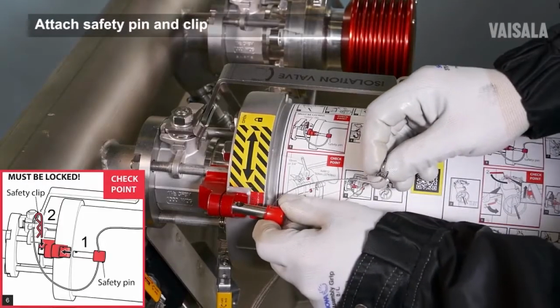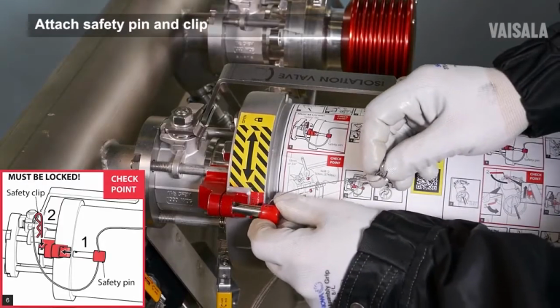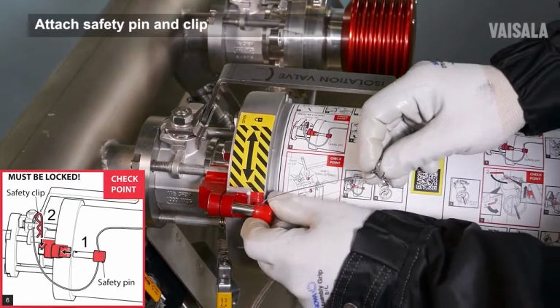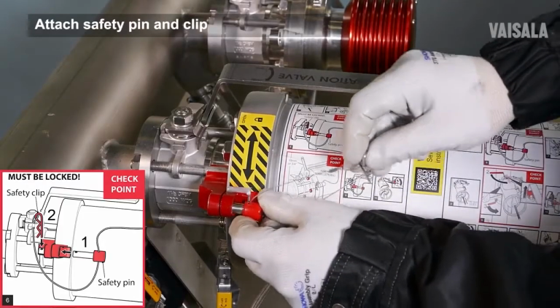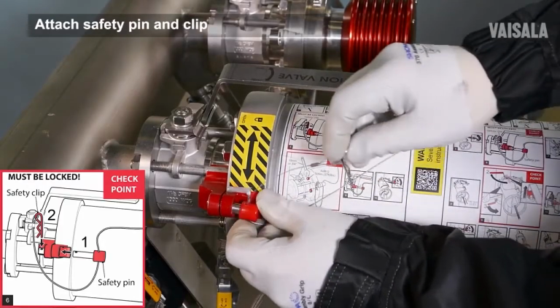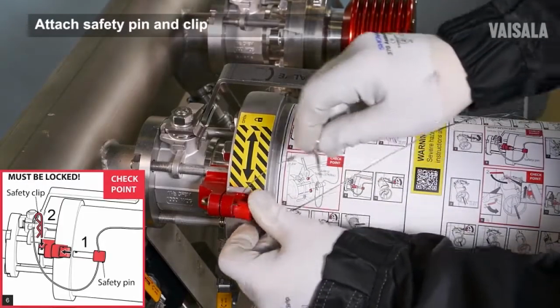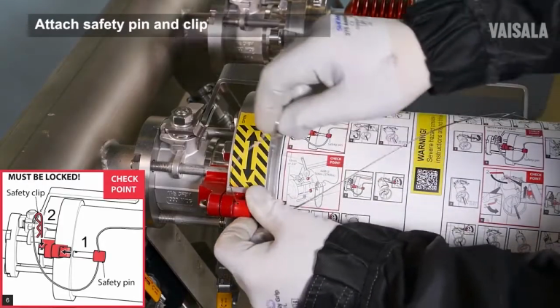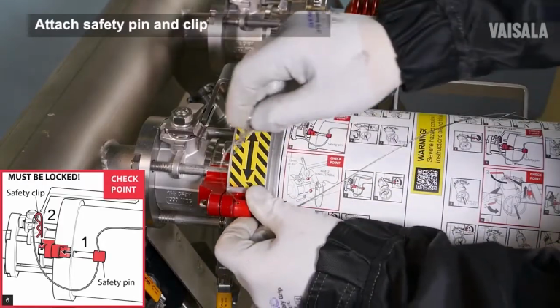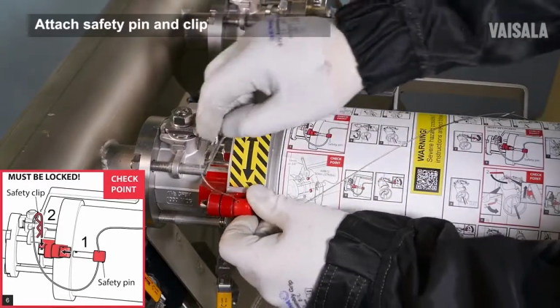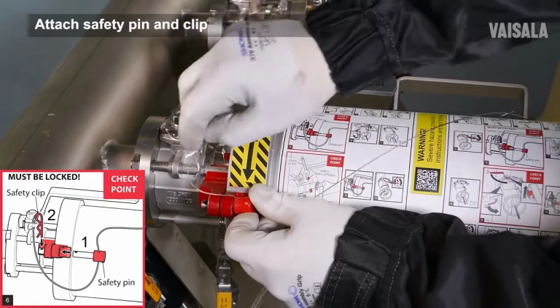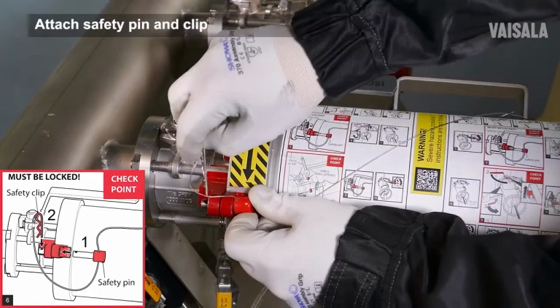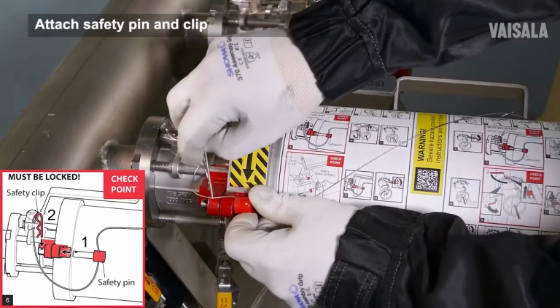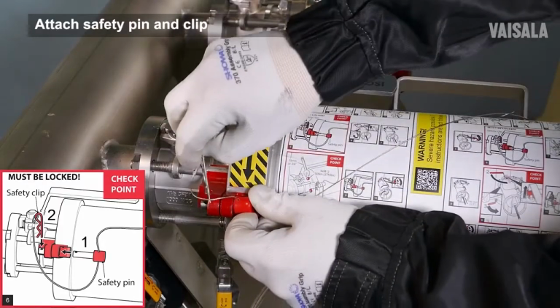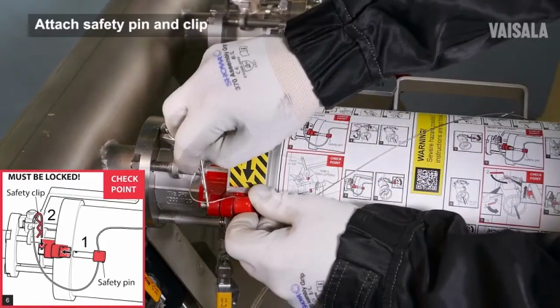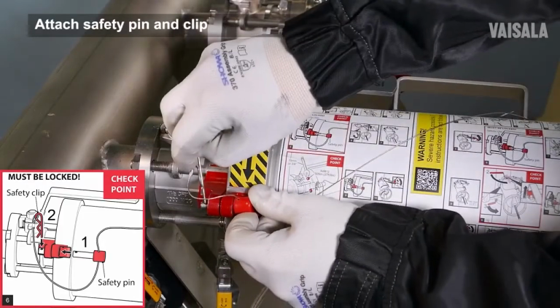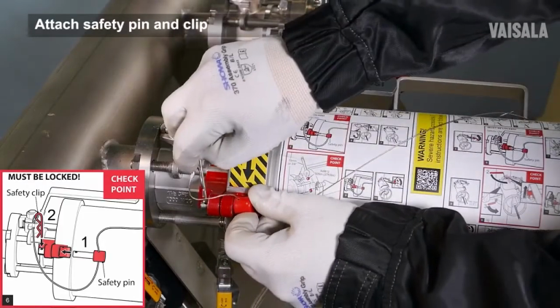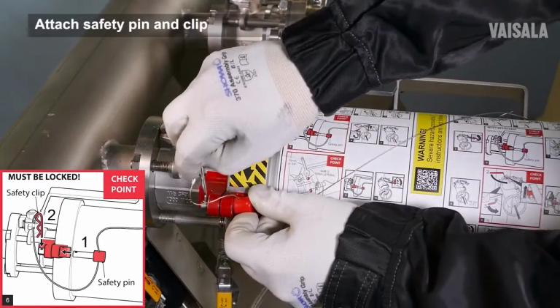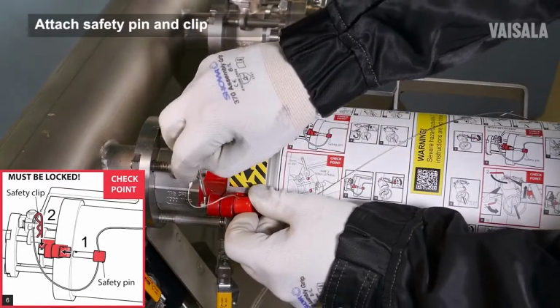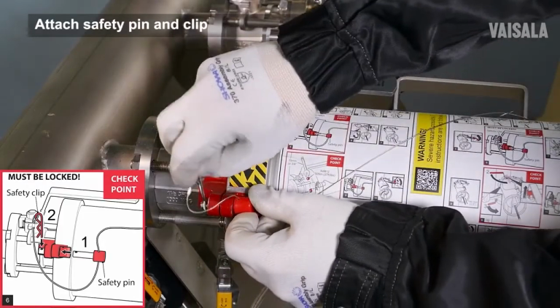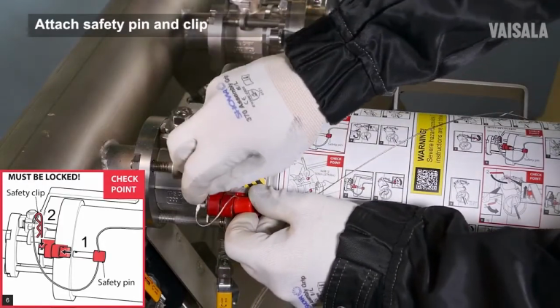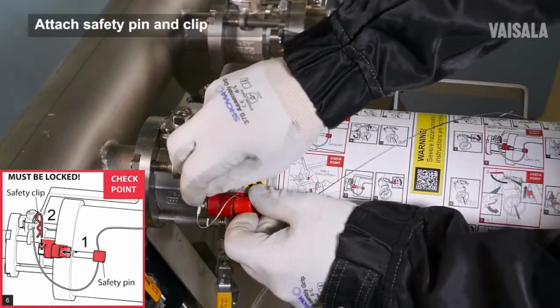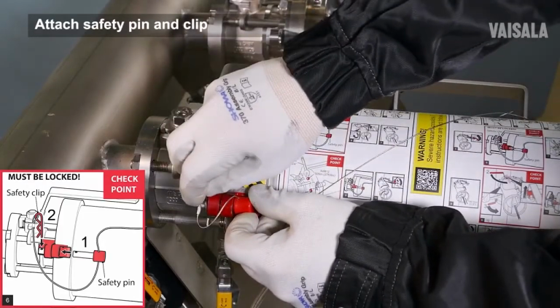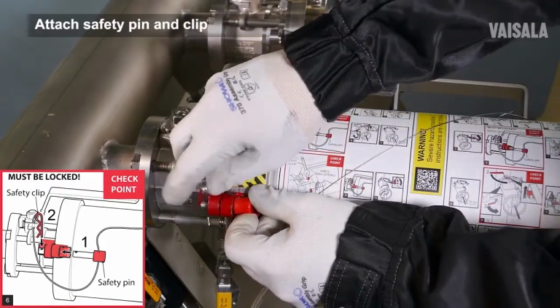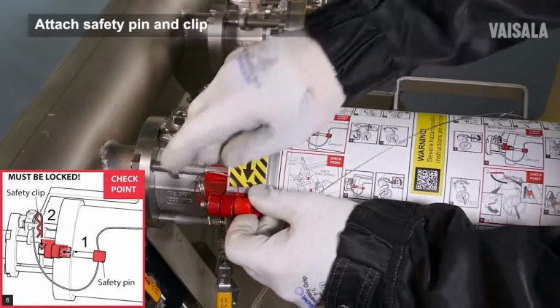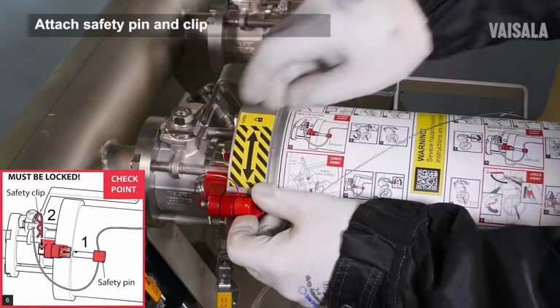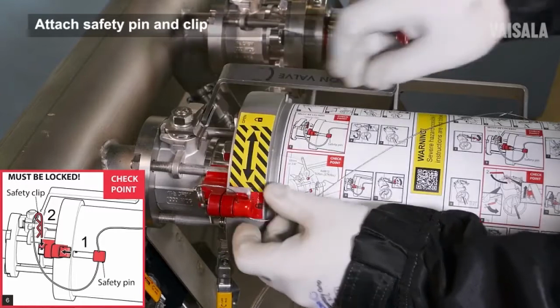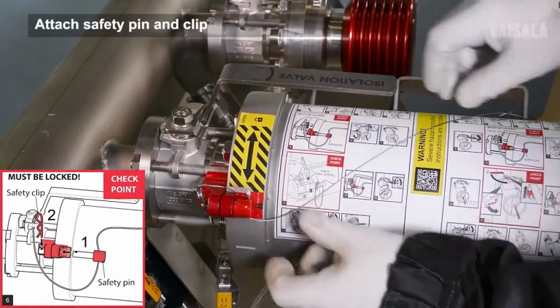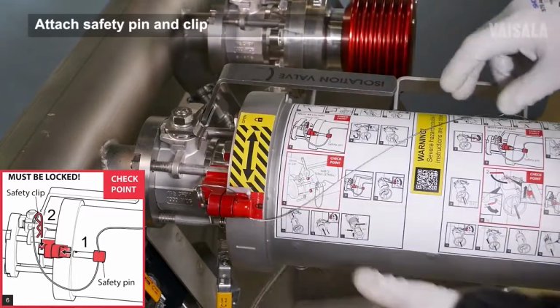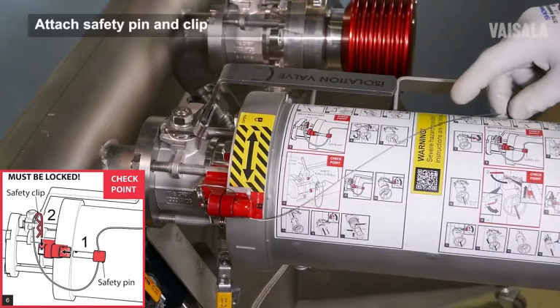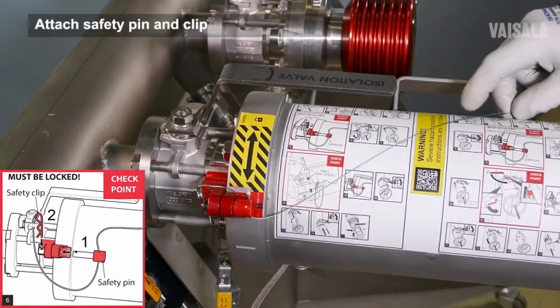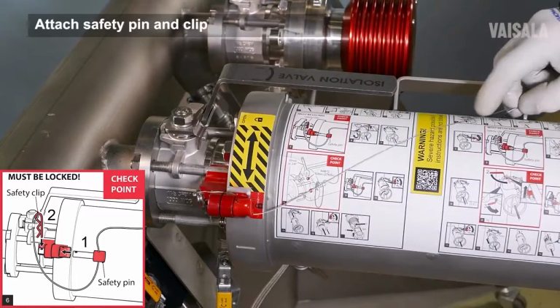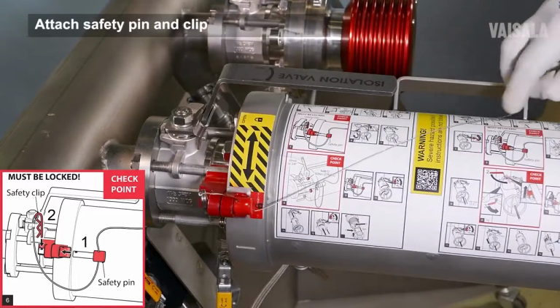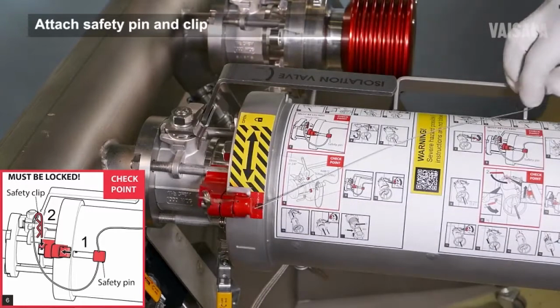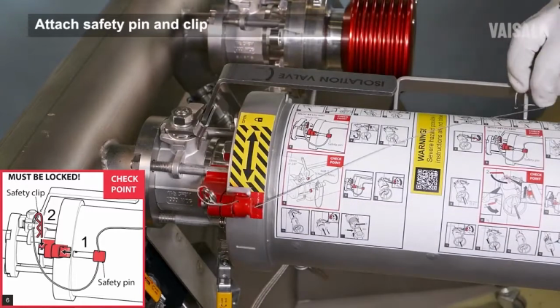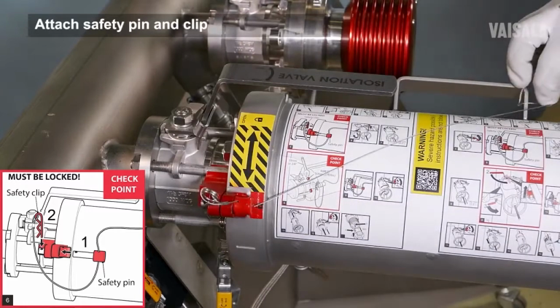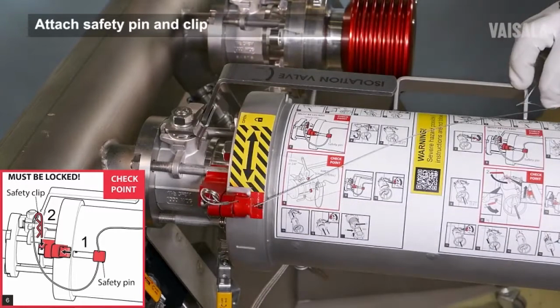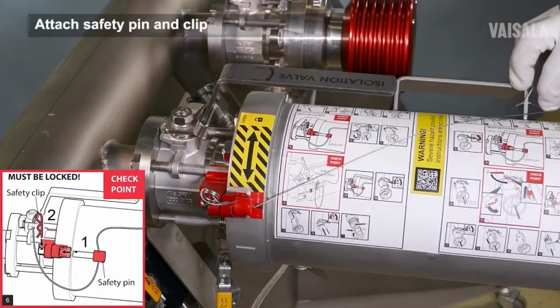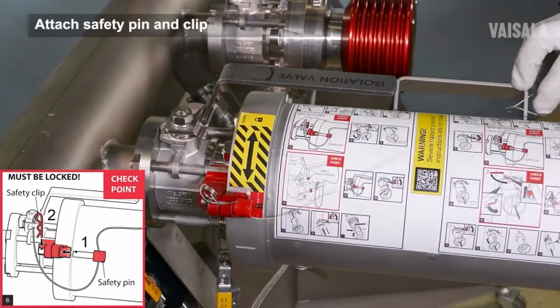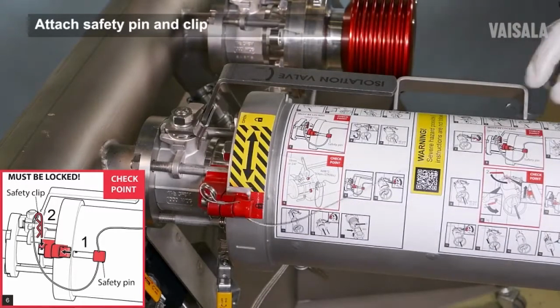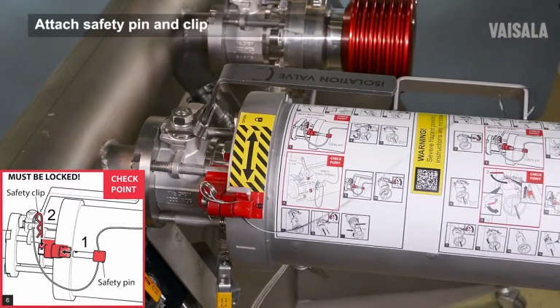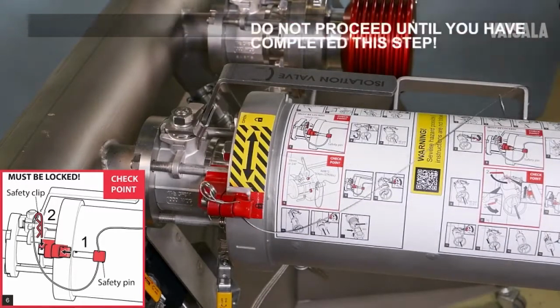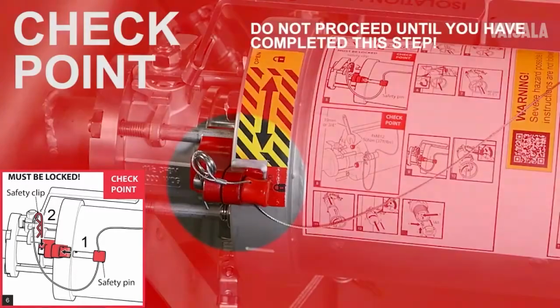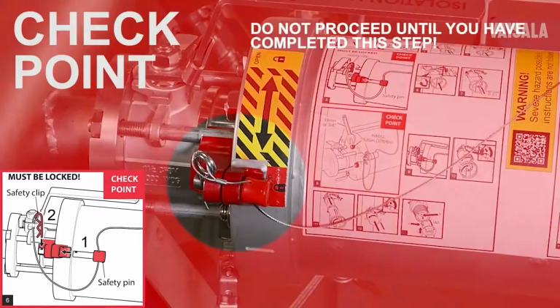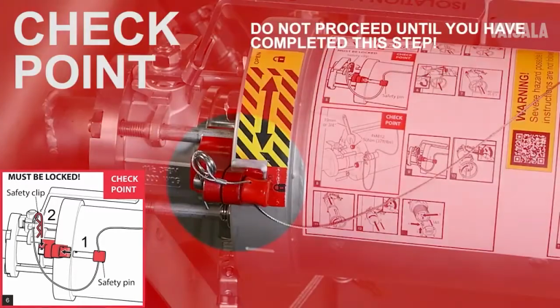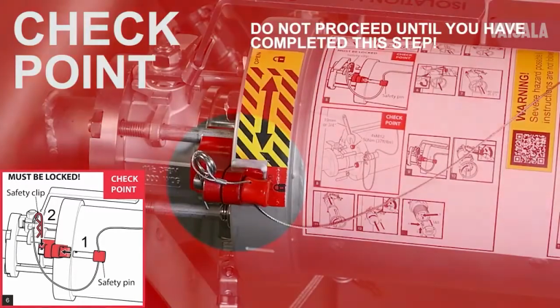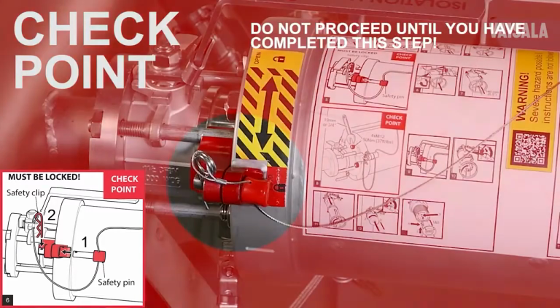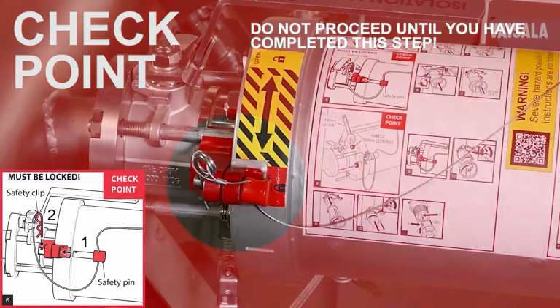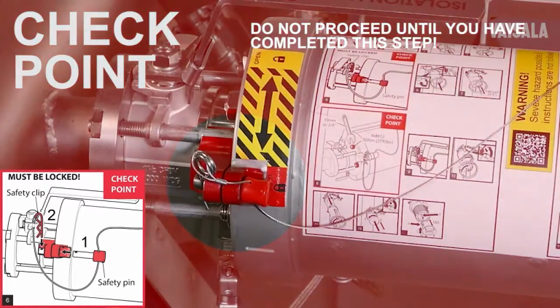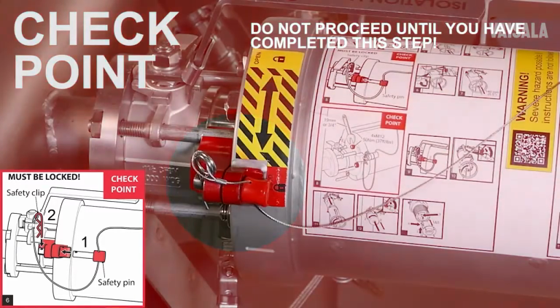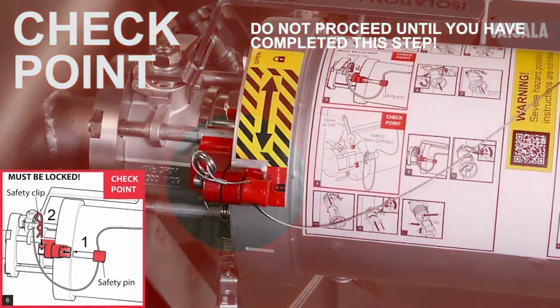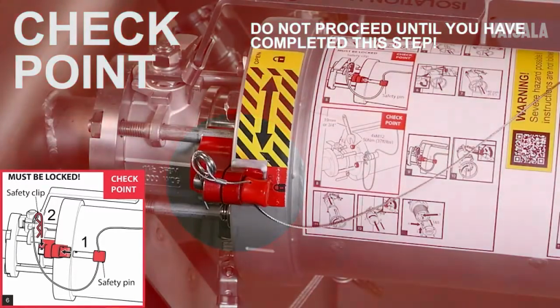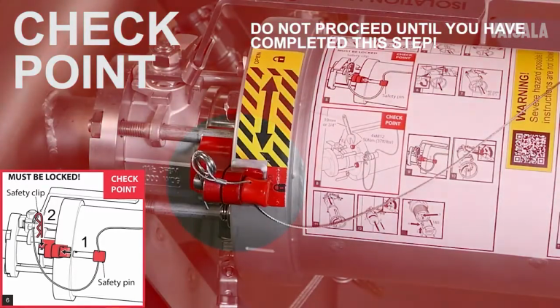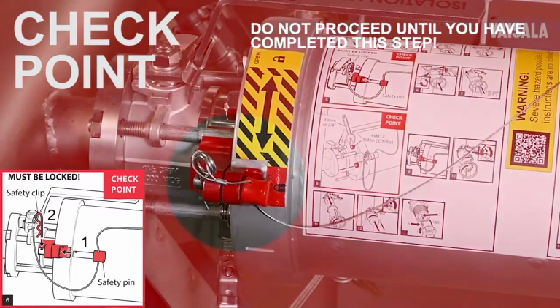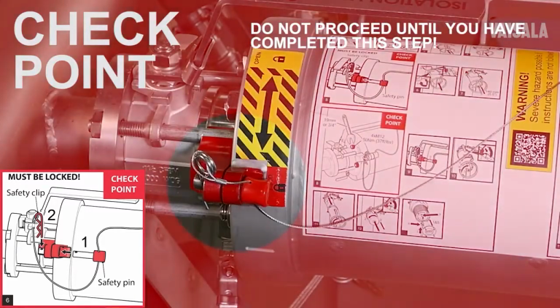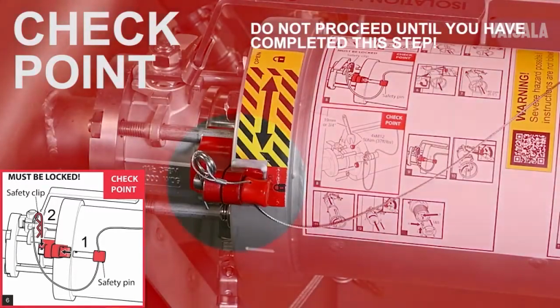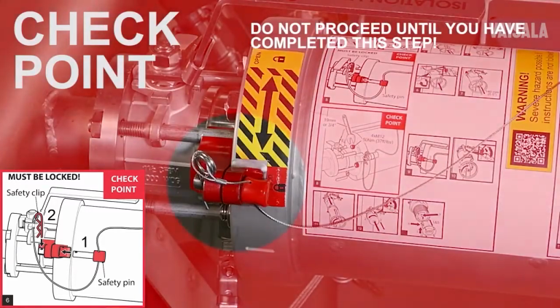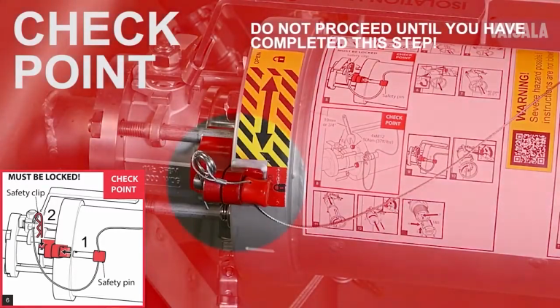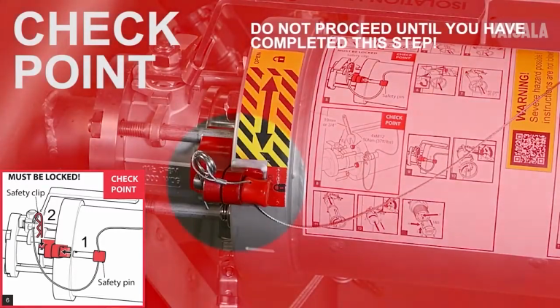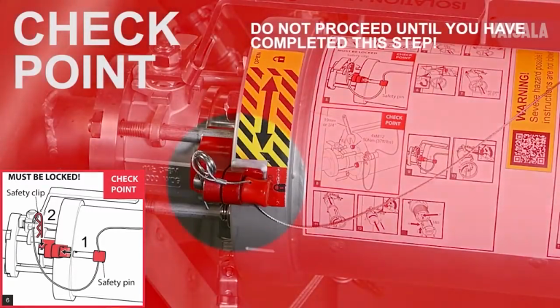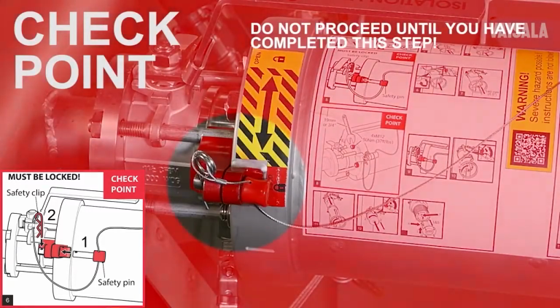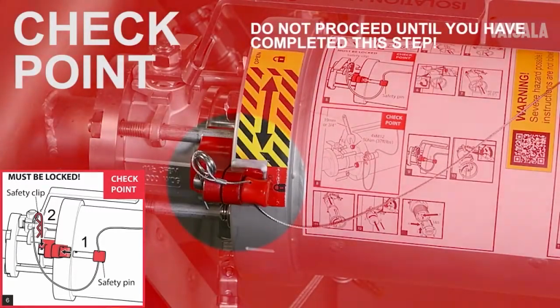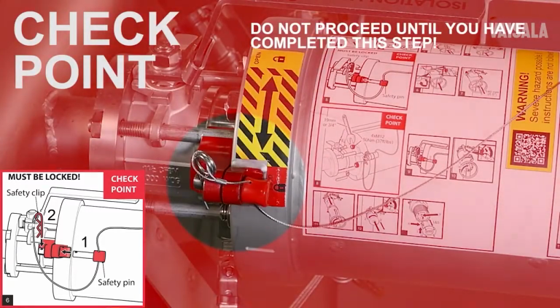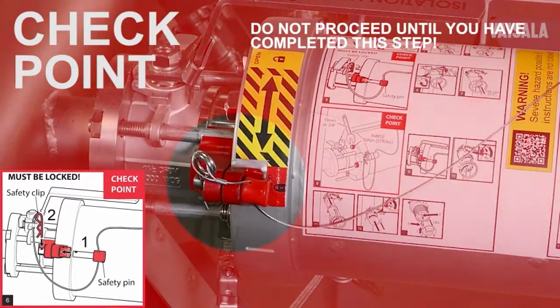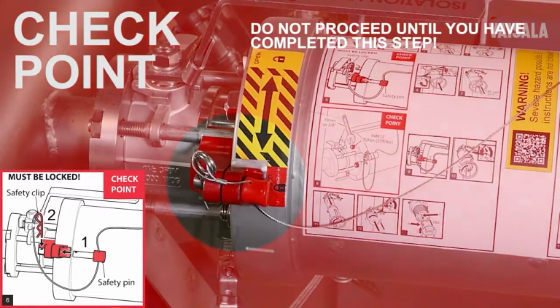Lock the safety pin with the safety clip. This is a checkpoint. Do not proceed until you have completed this step.